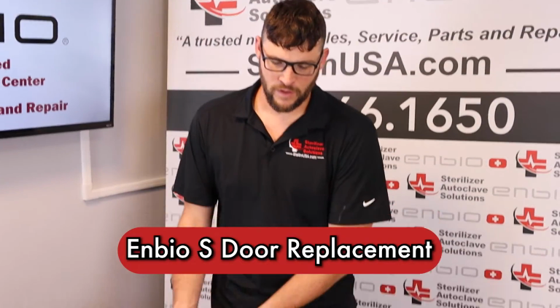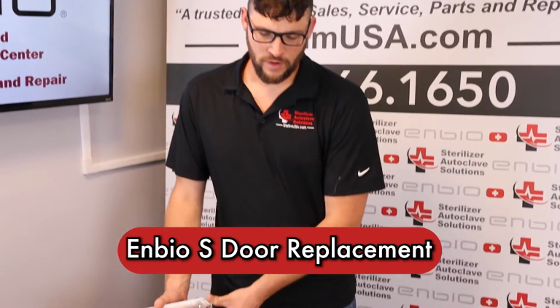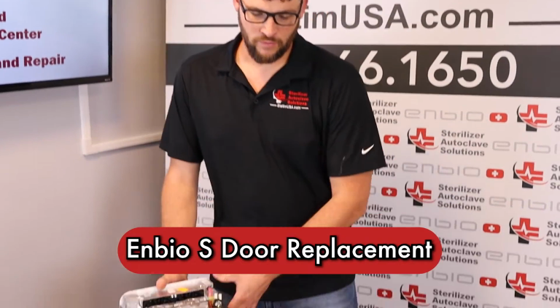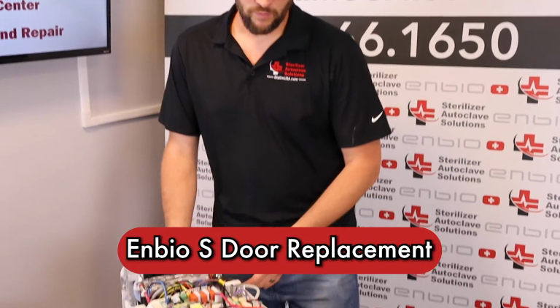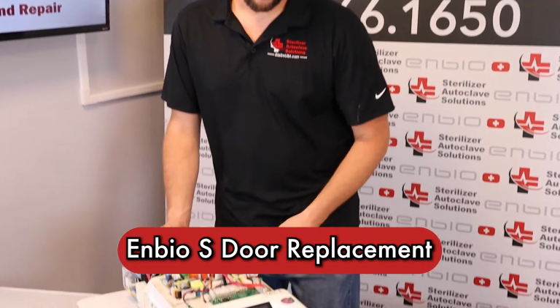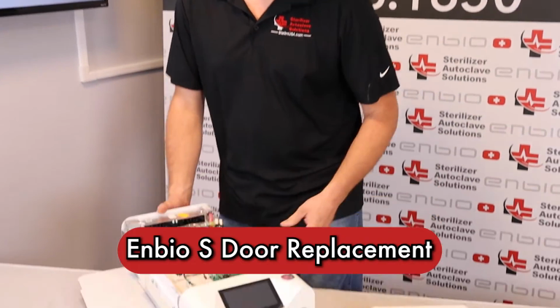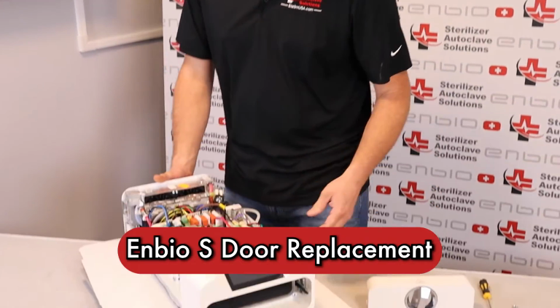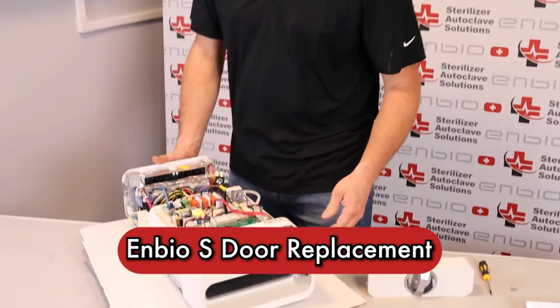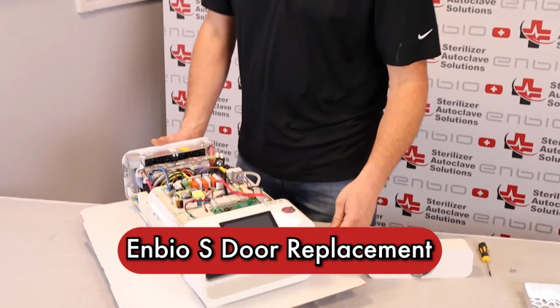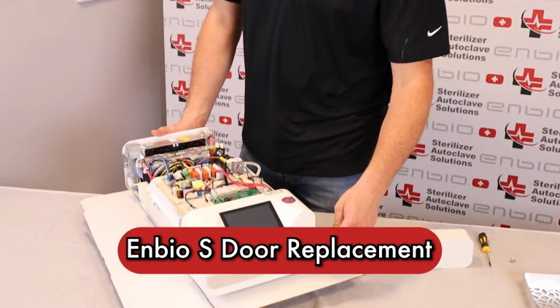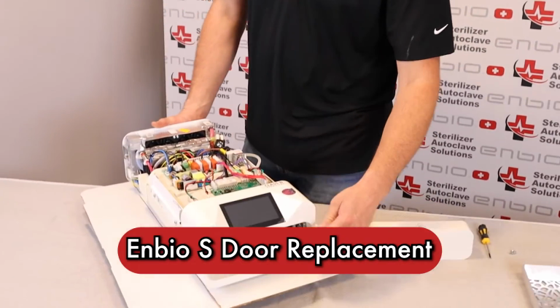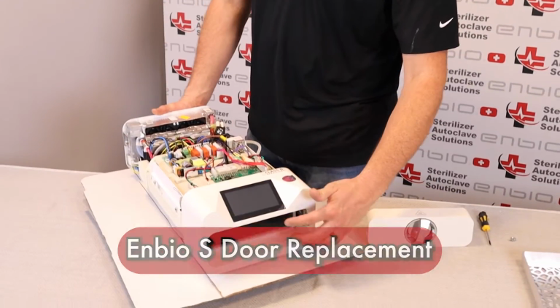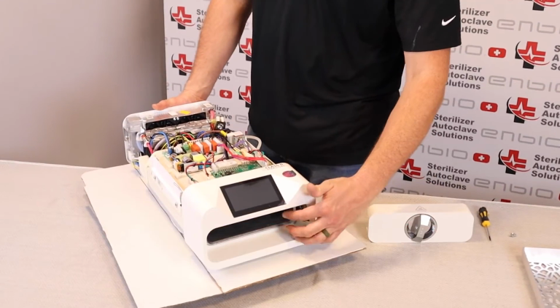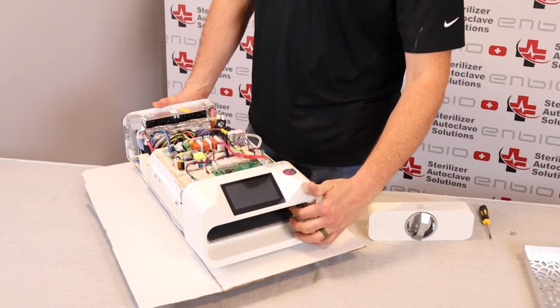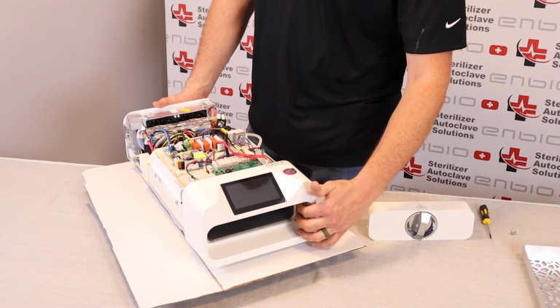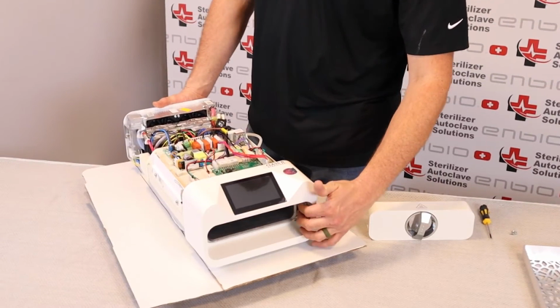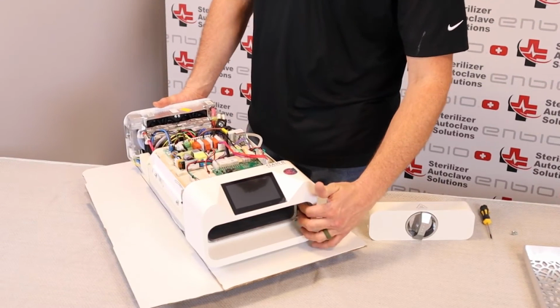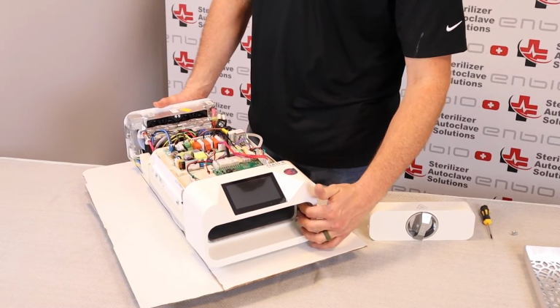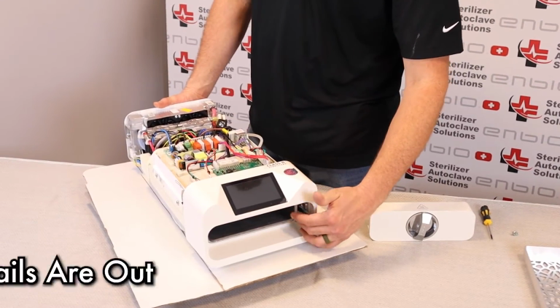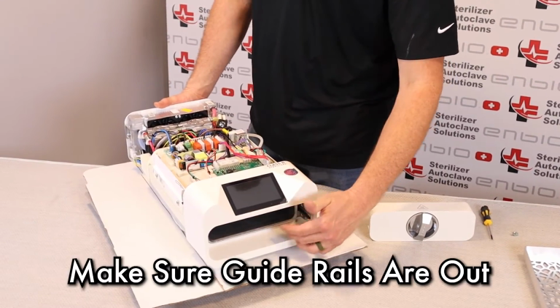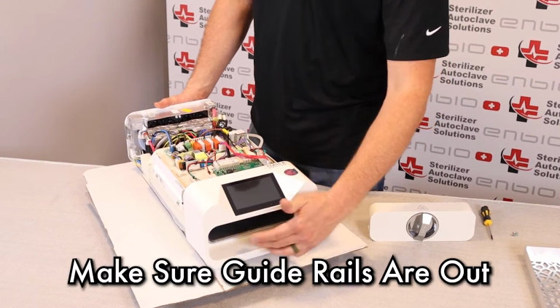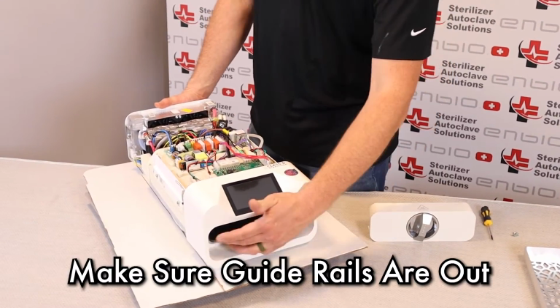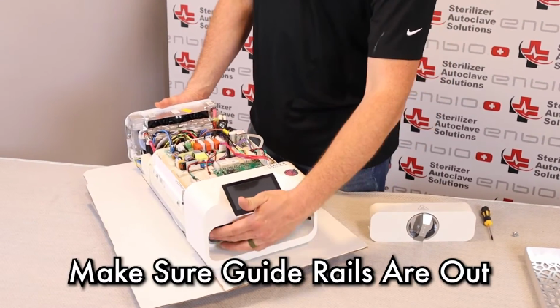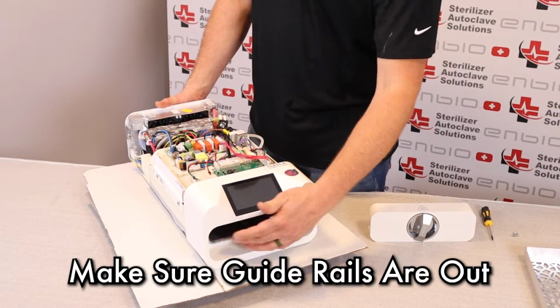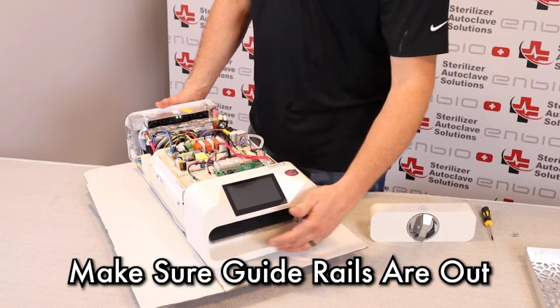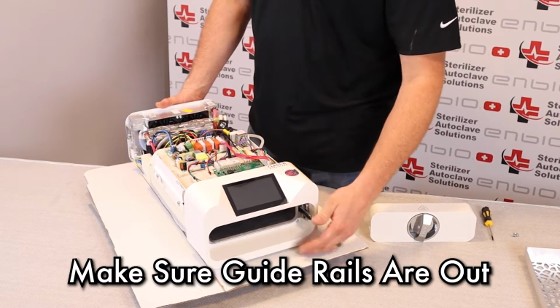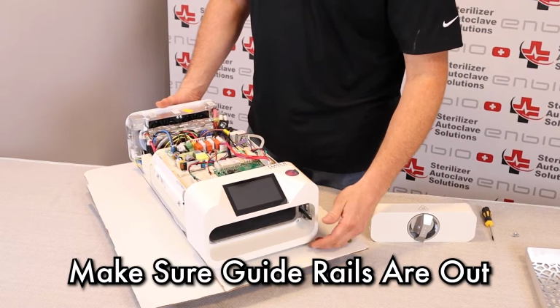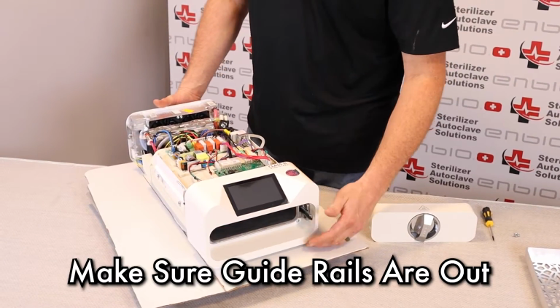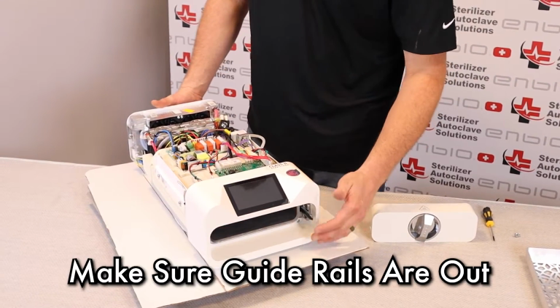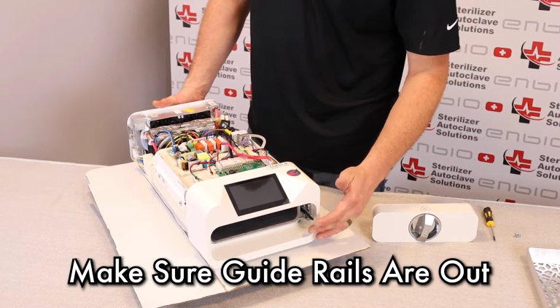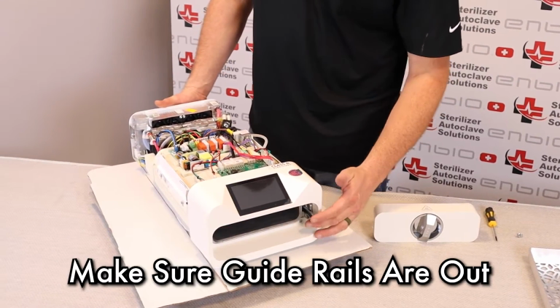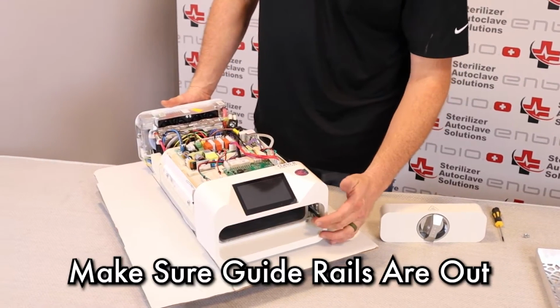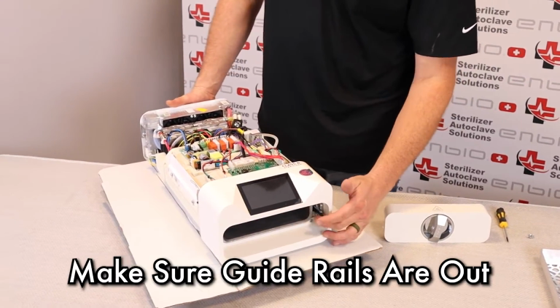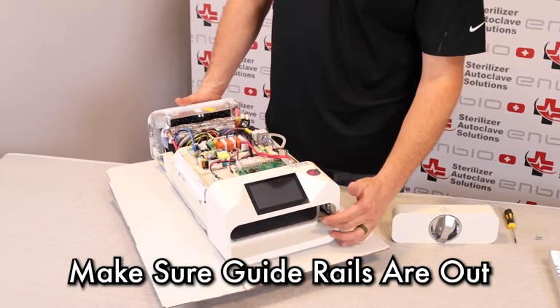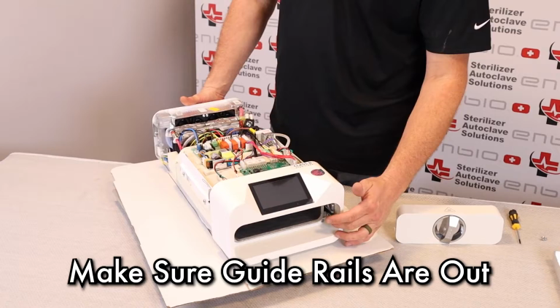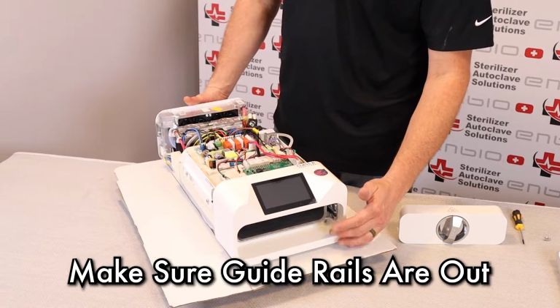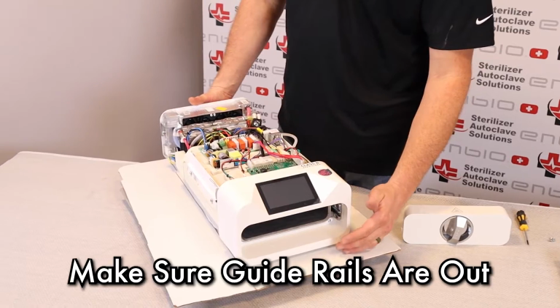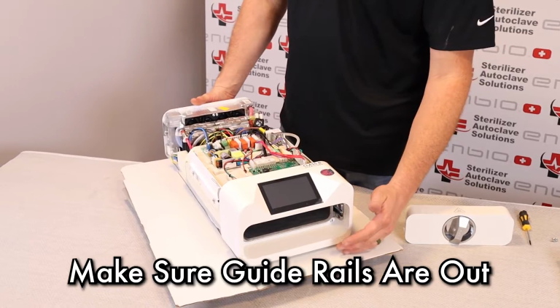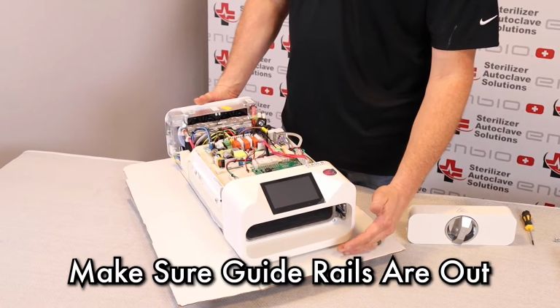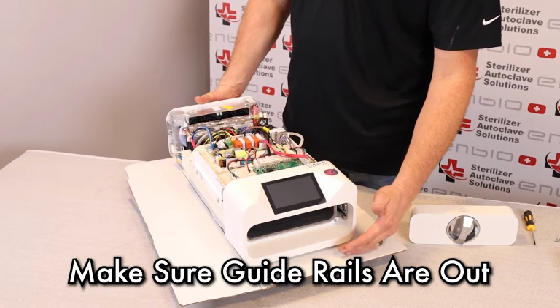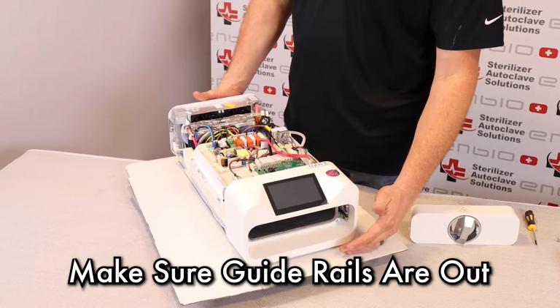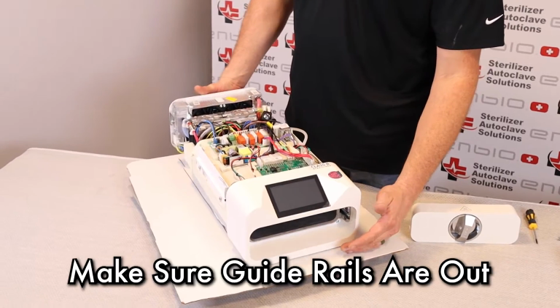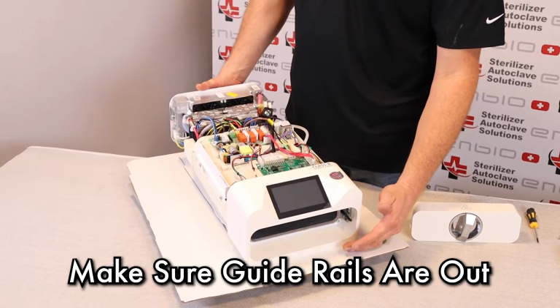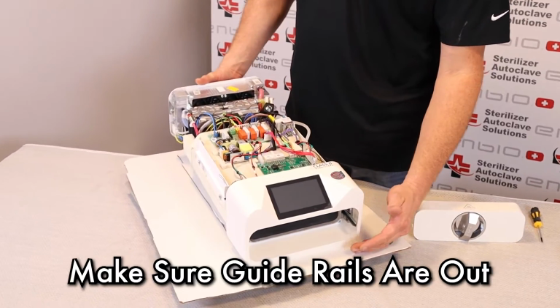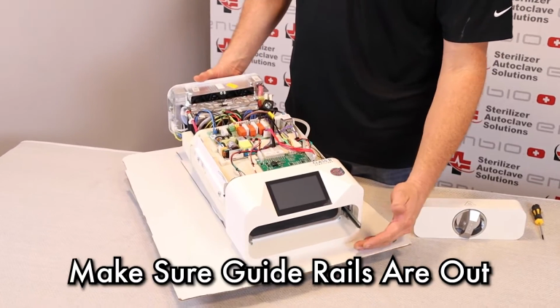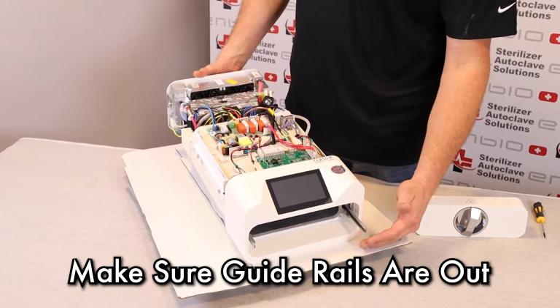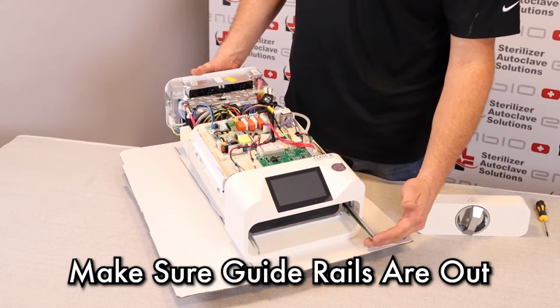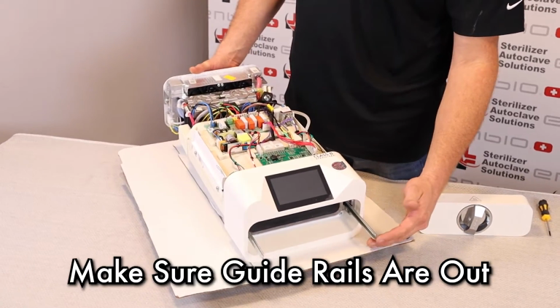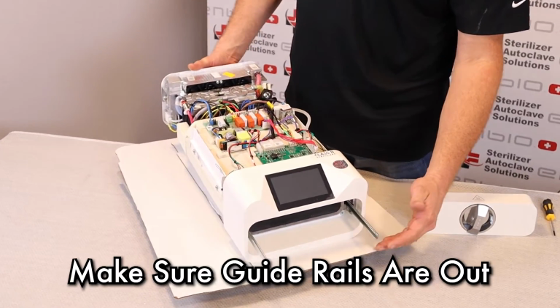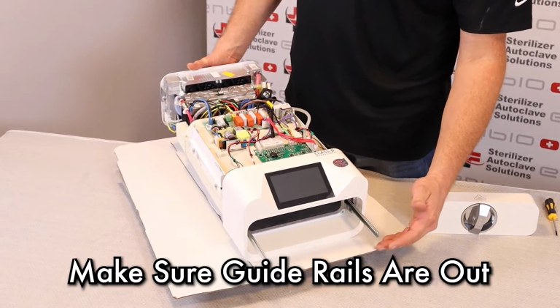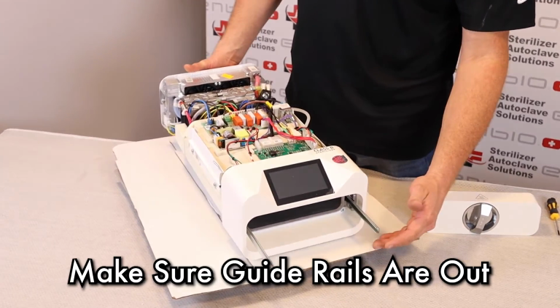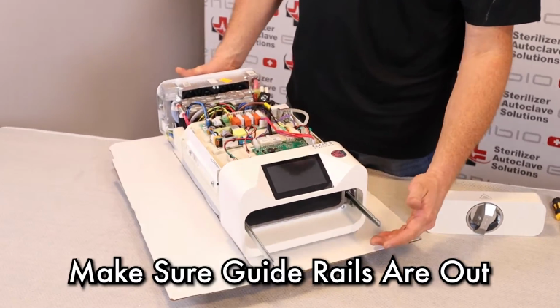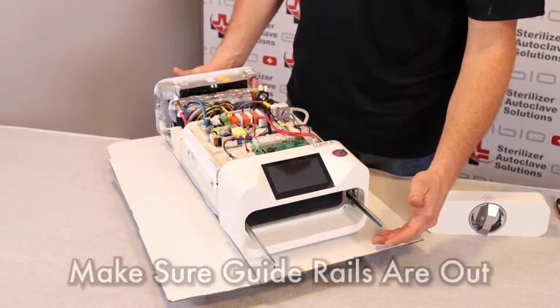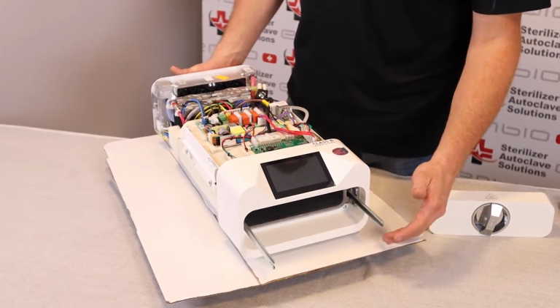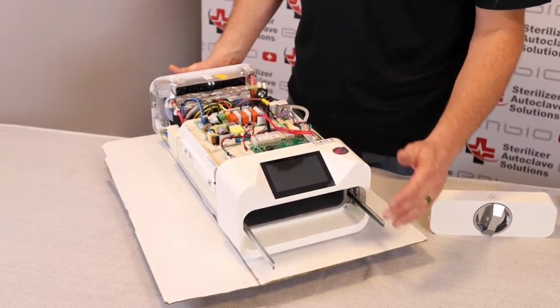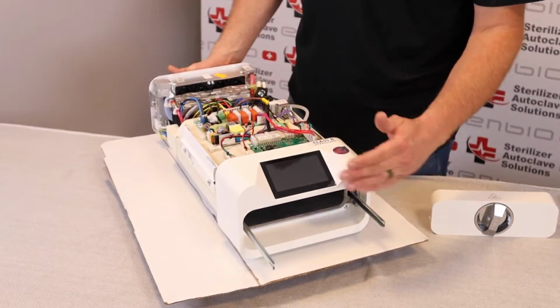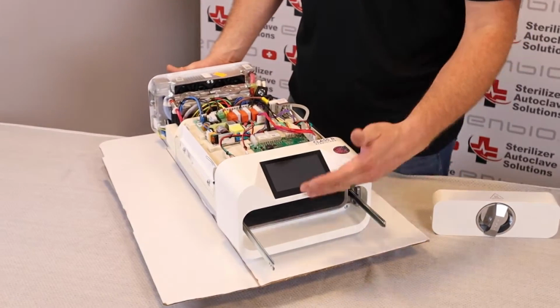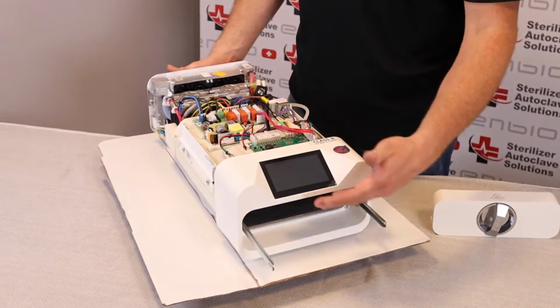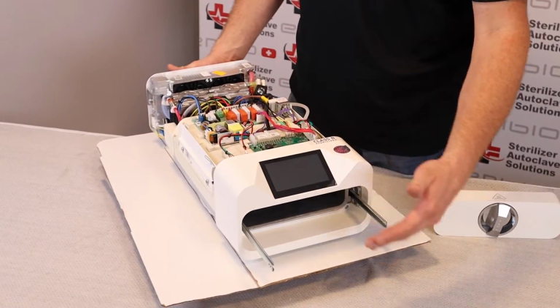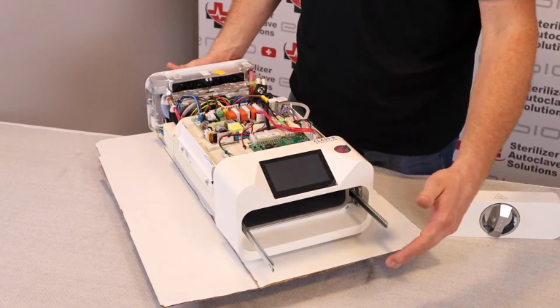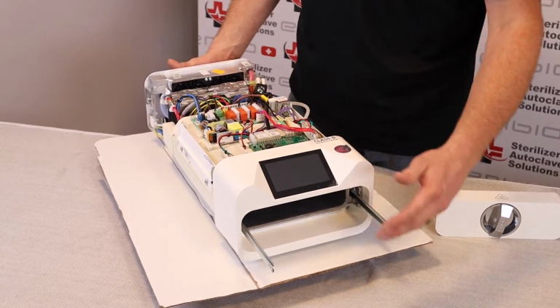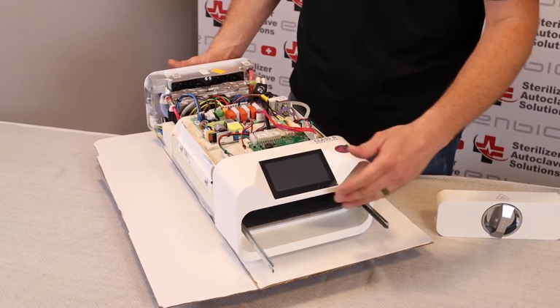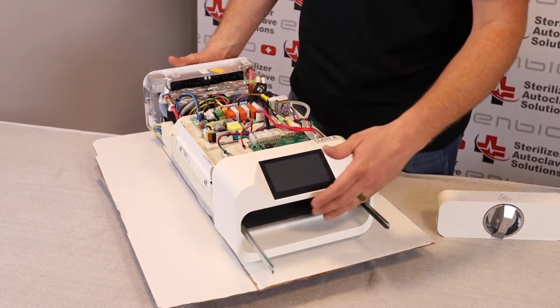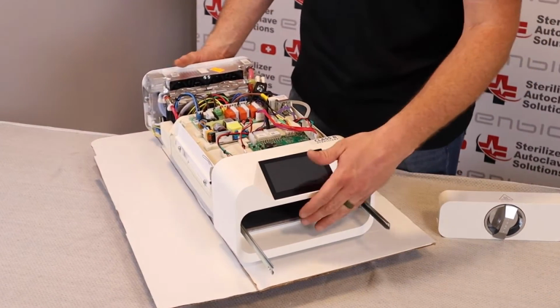You want to make sure that the guide rails are out. If they are tucked back in there, you can lift up on the back of the machine and it will roll out.